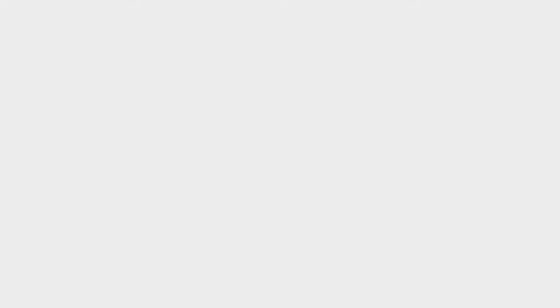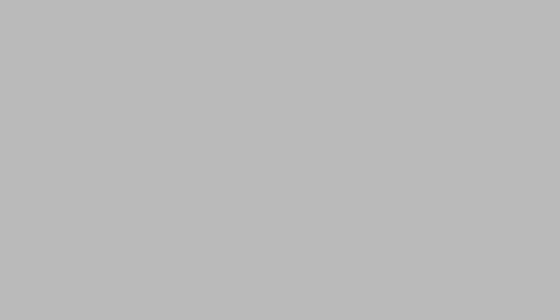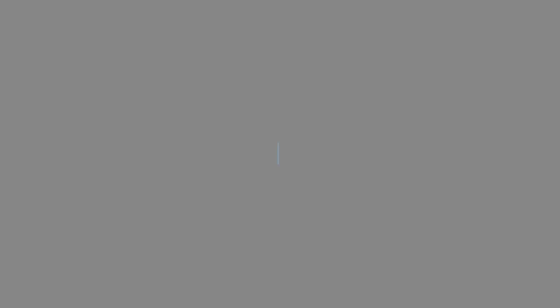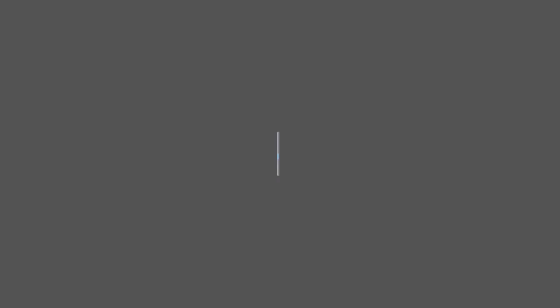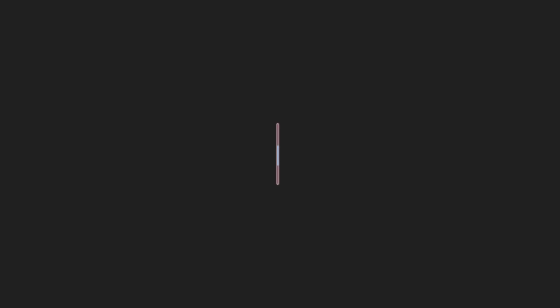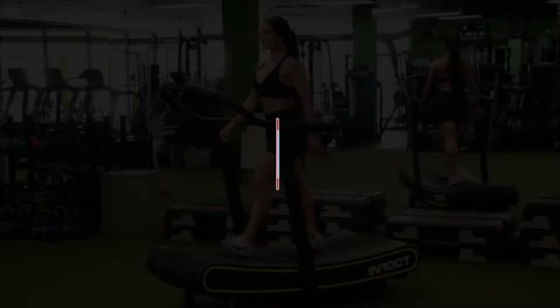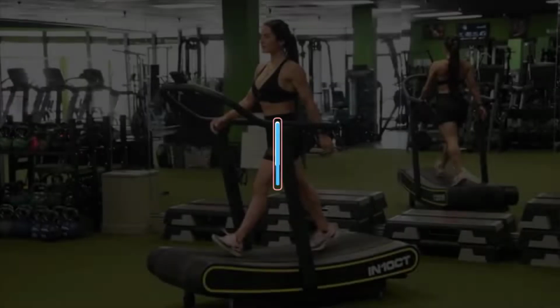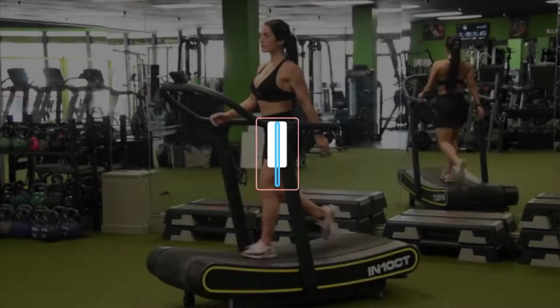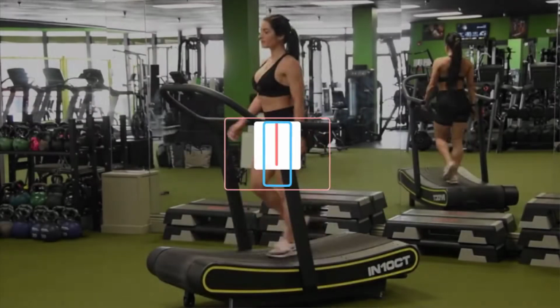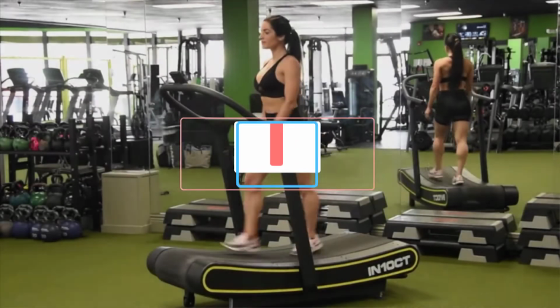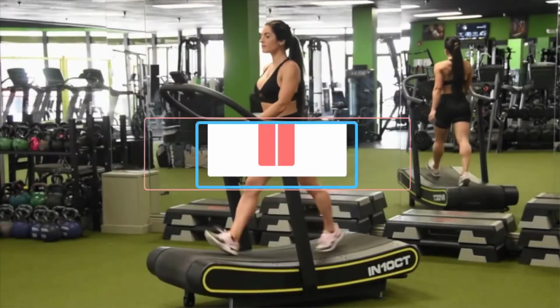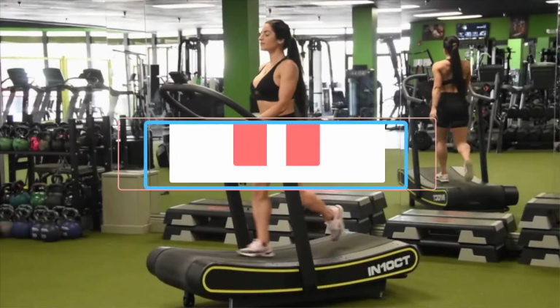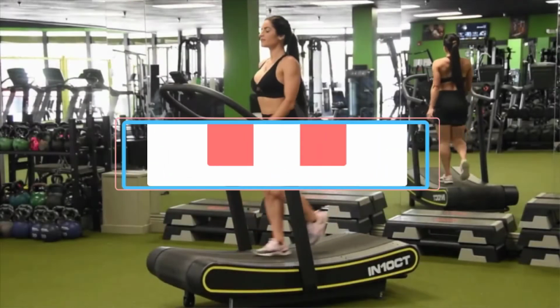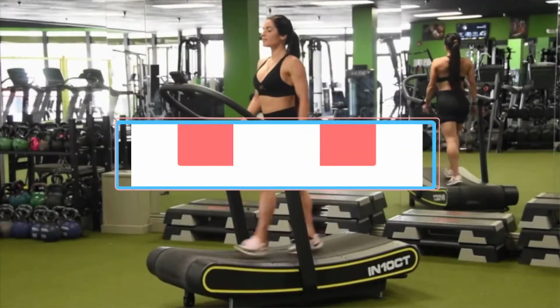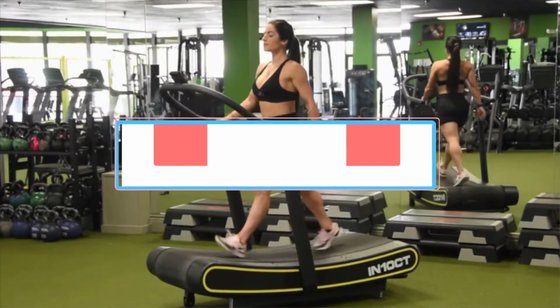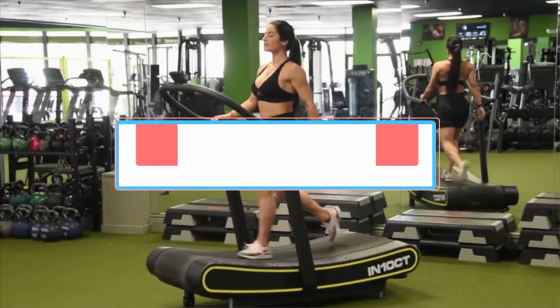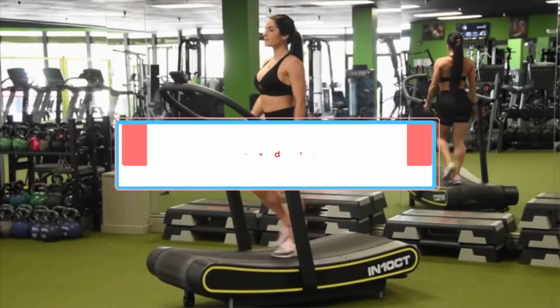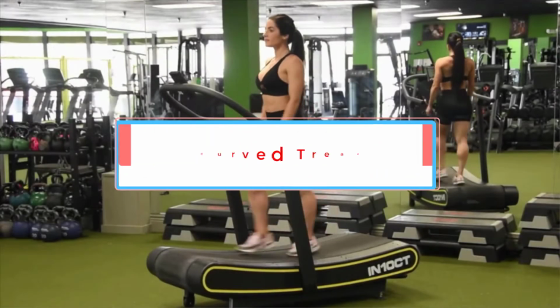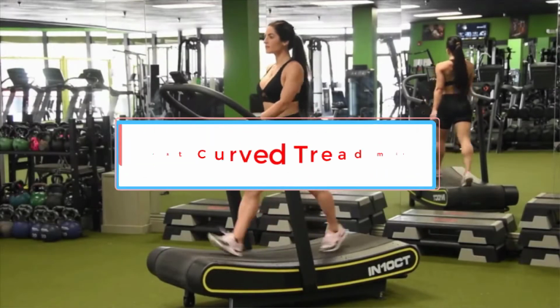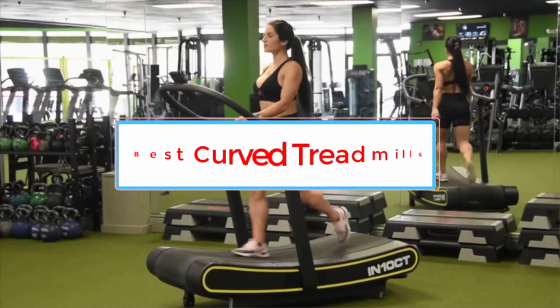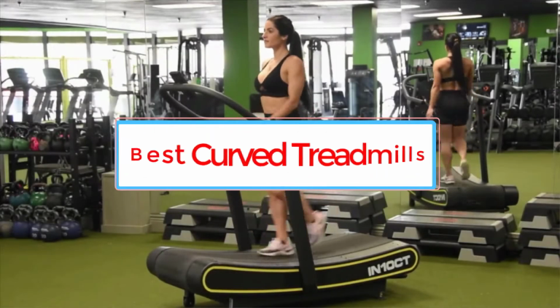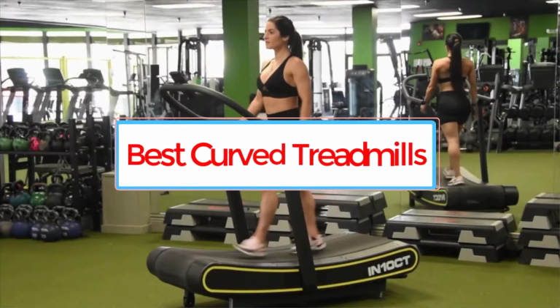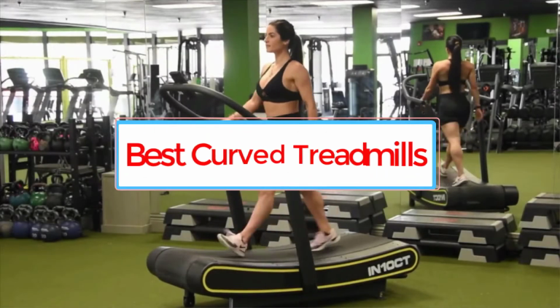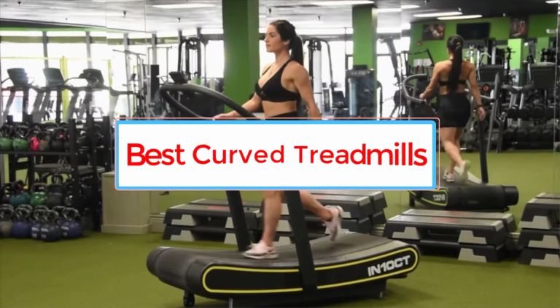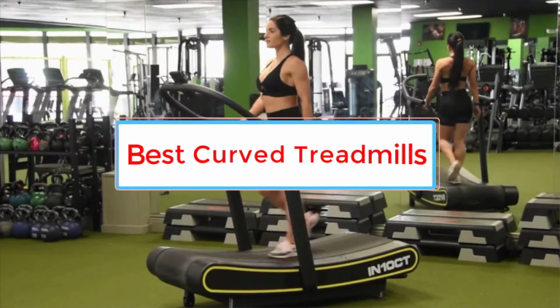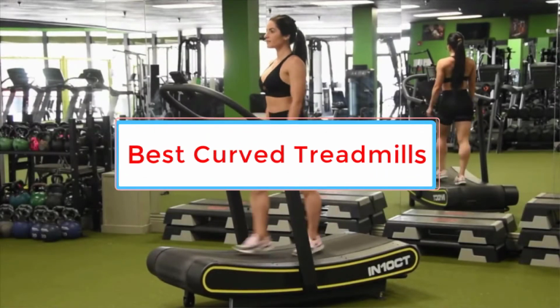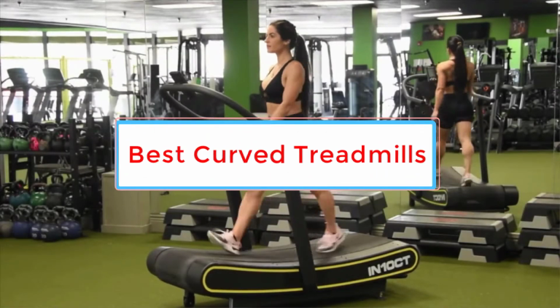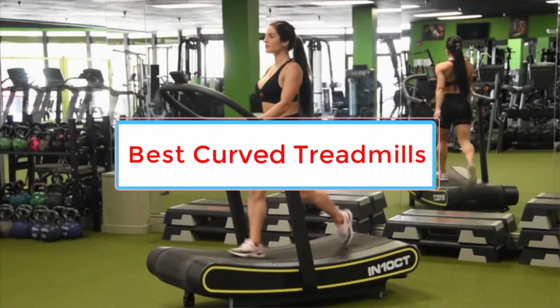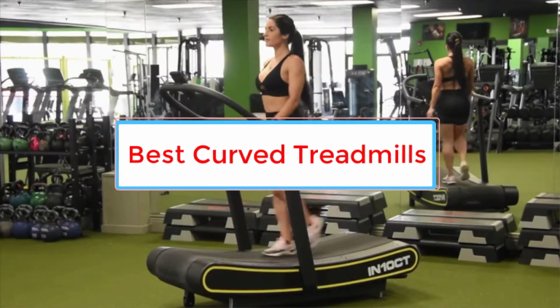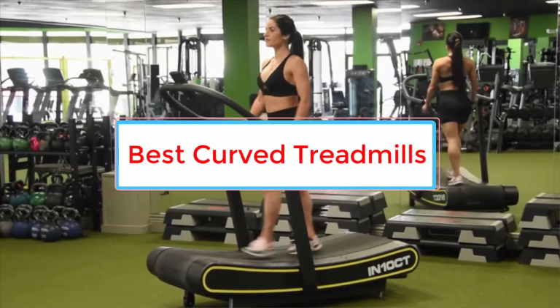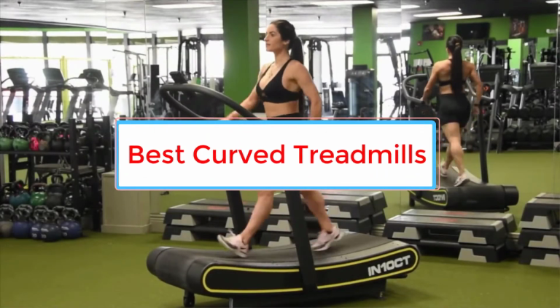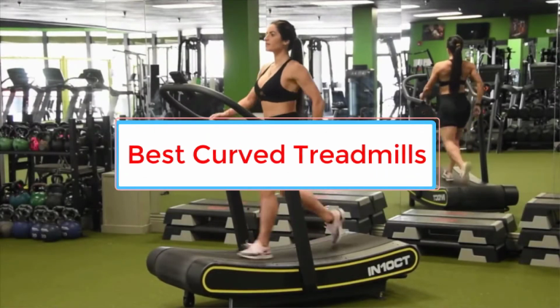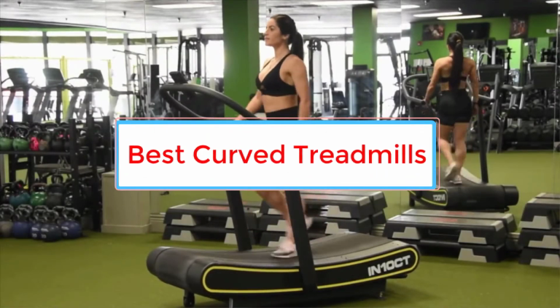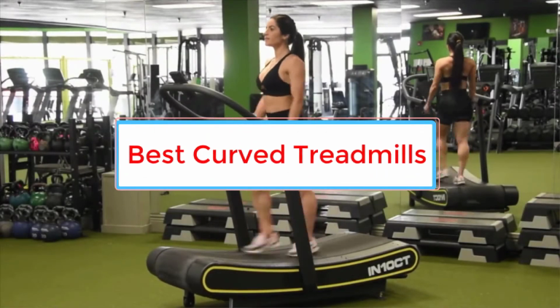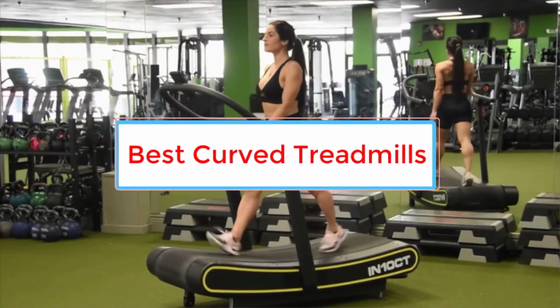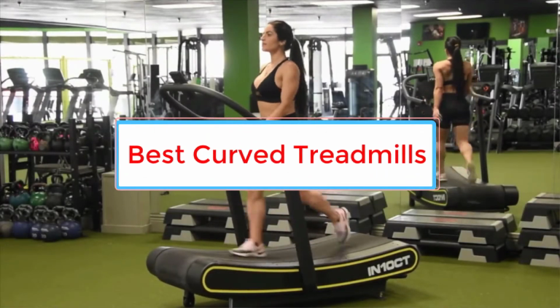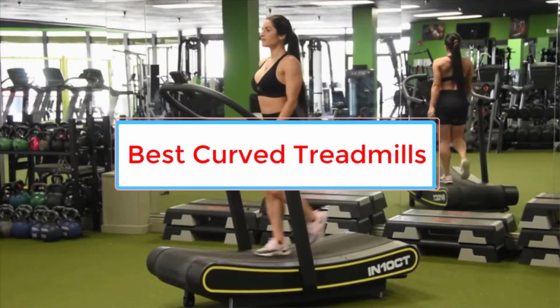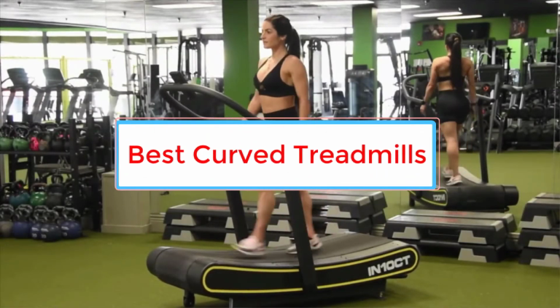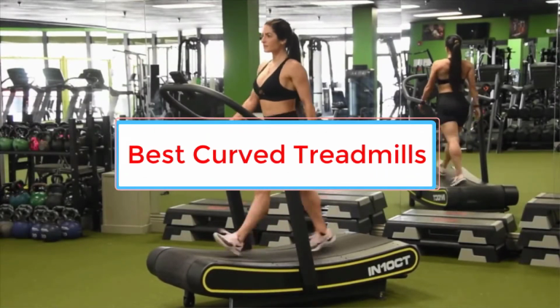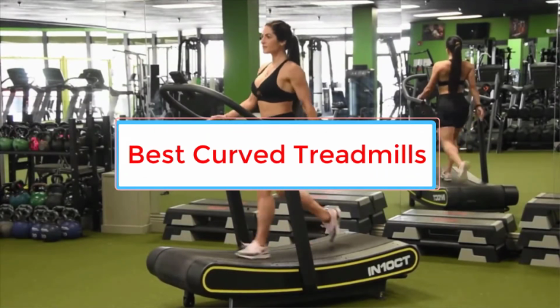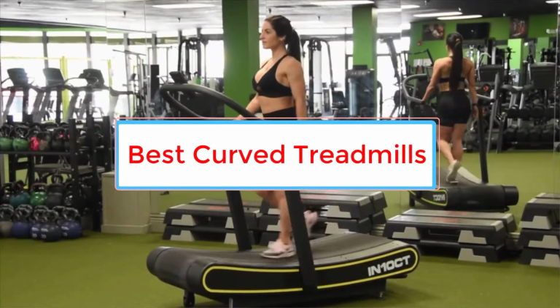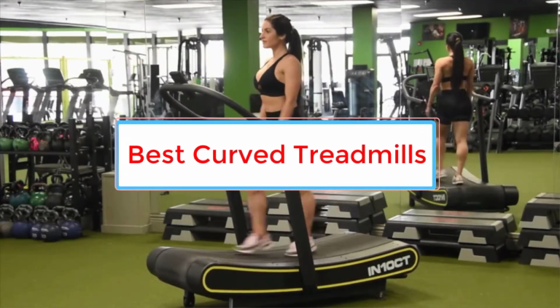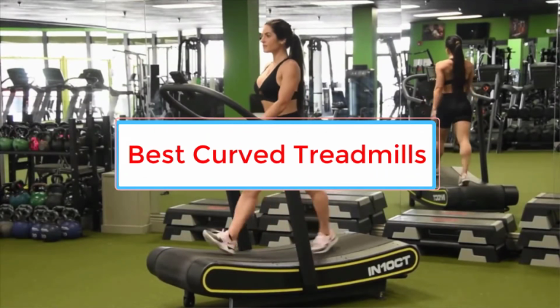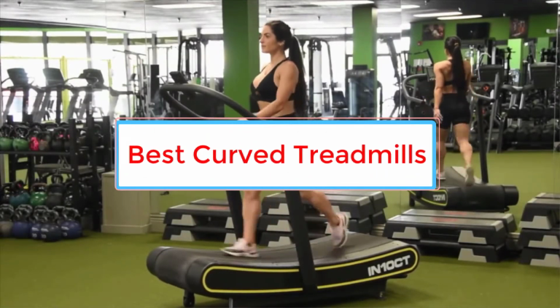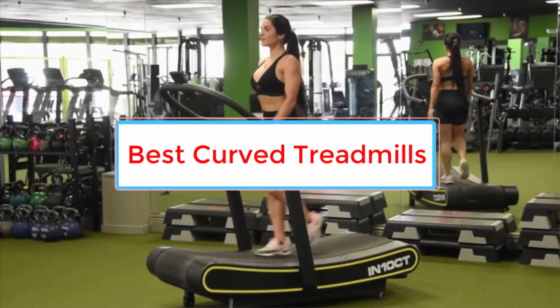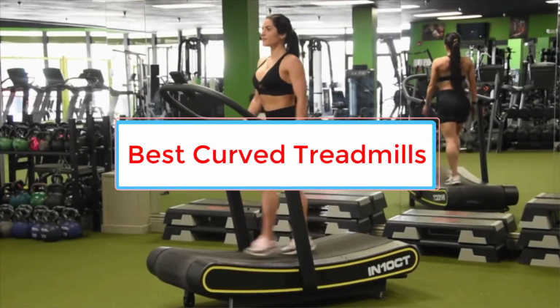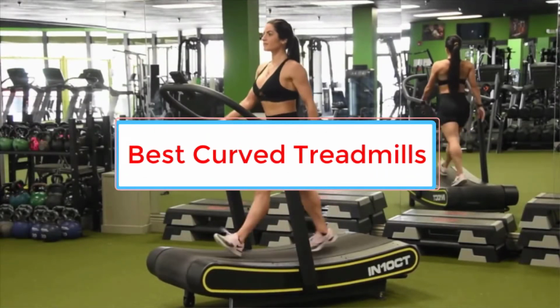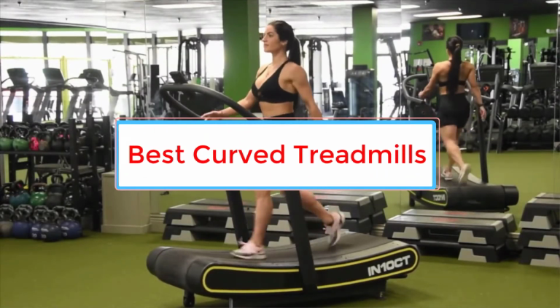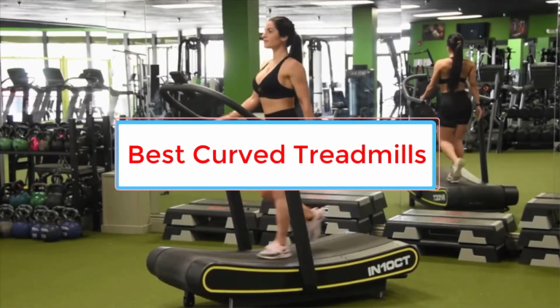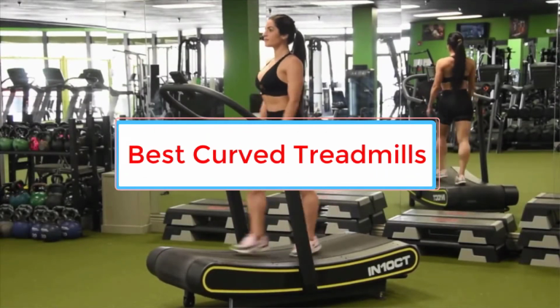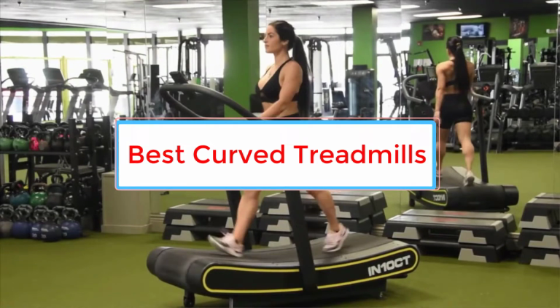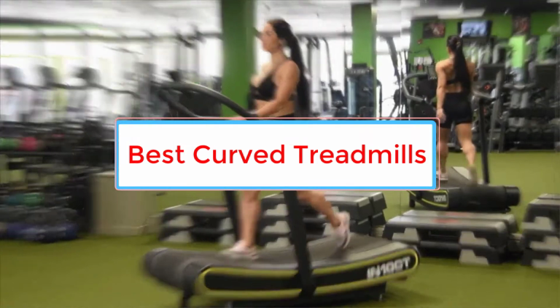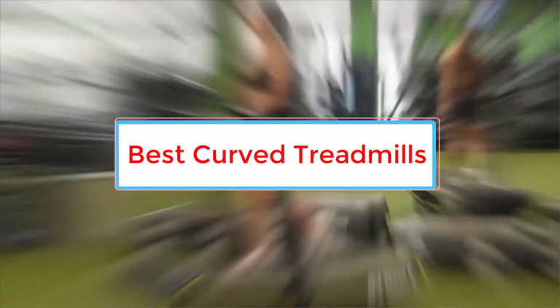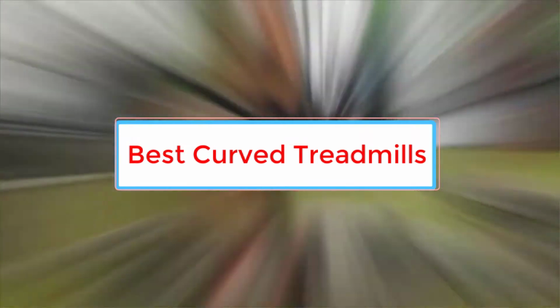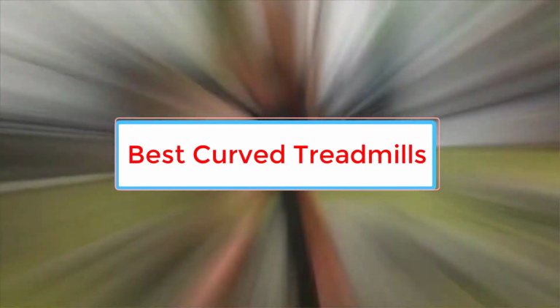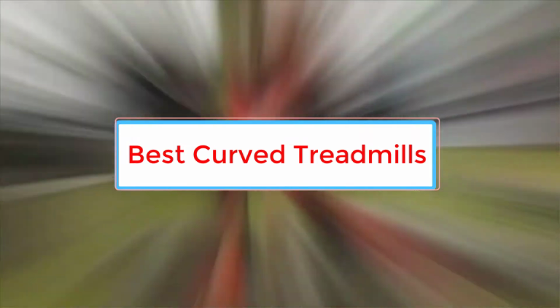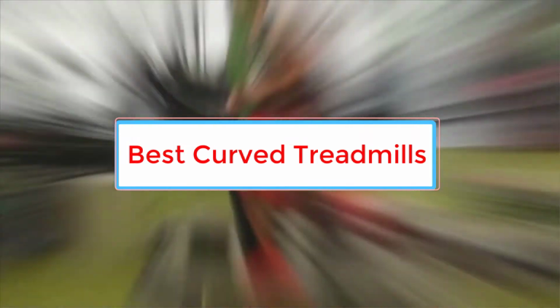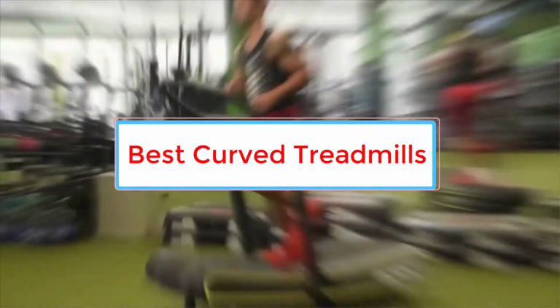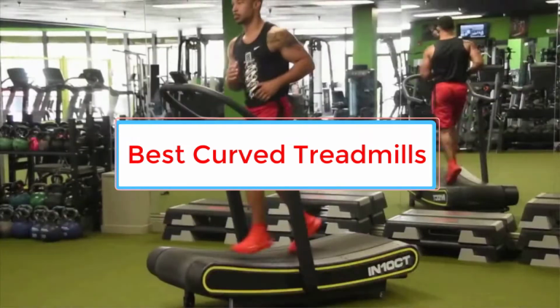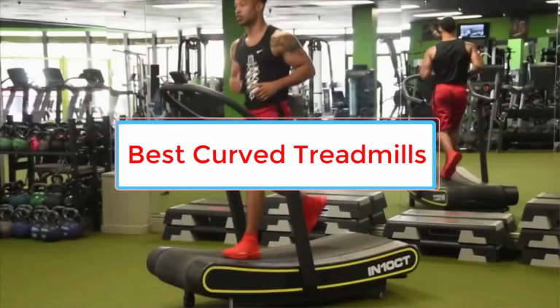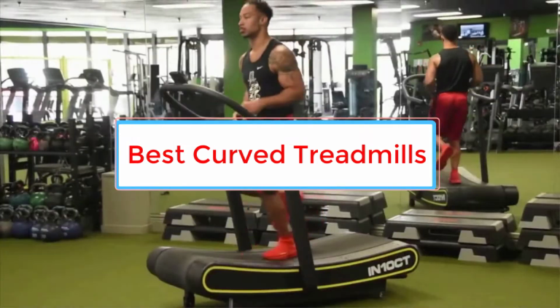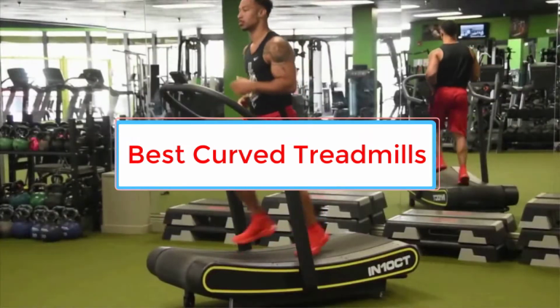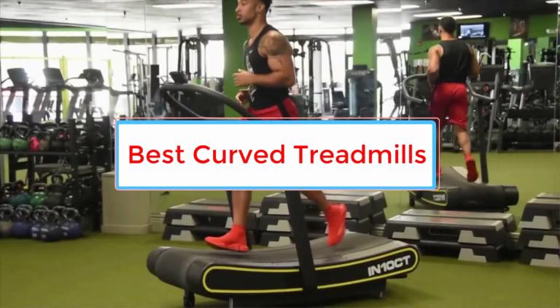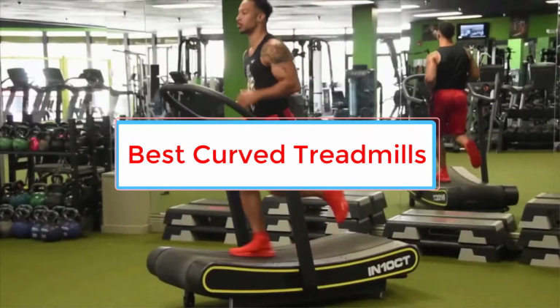Are you looking for the best curved treadmills? In this video, we will look at some of the 5 best treadmills on the market.